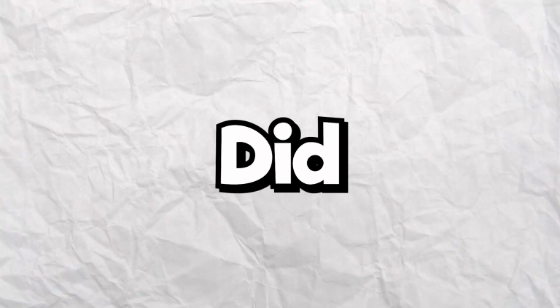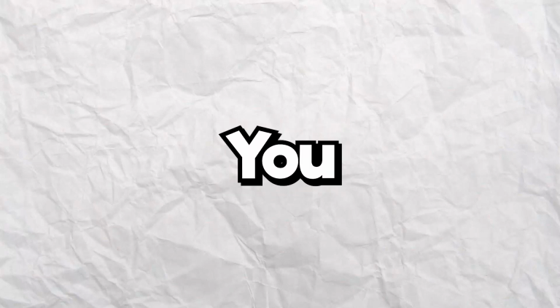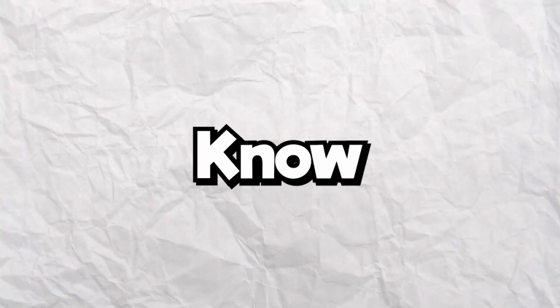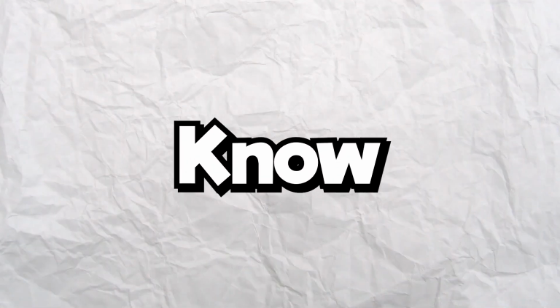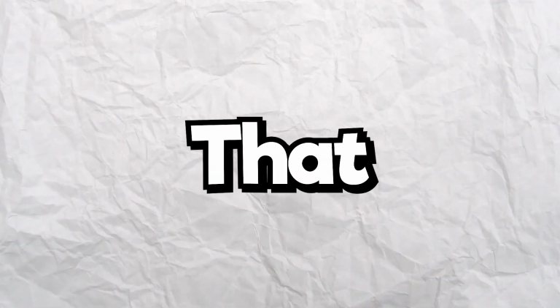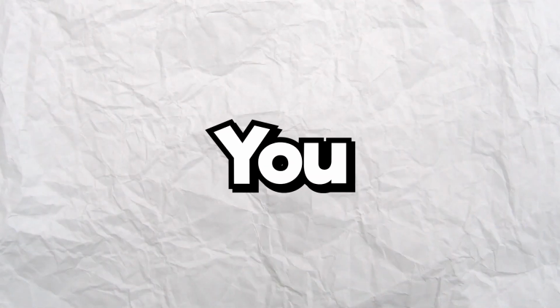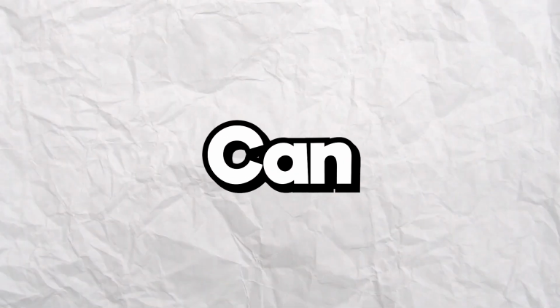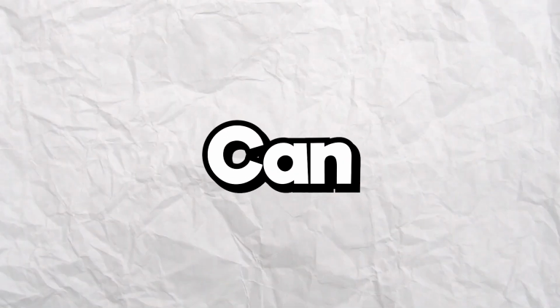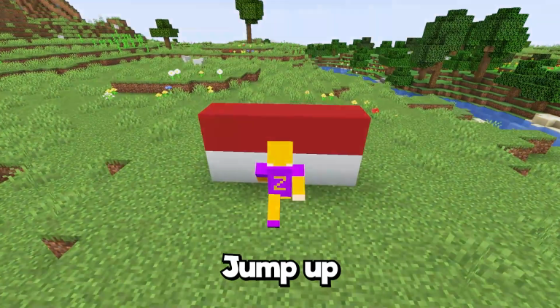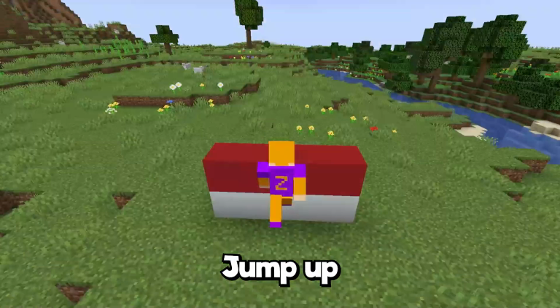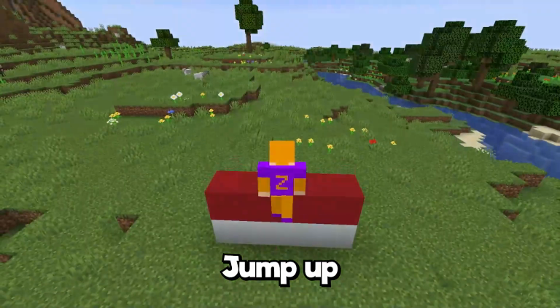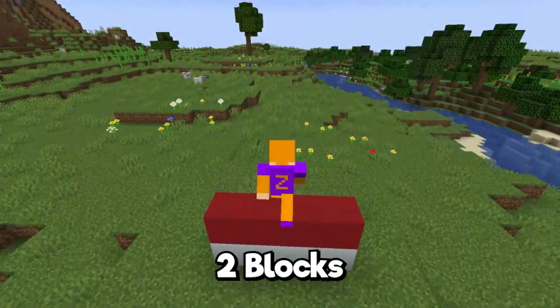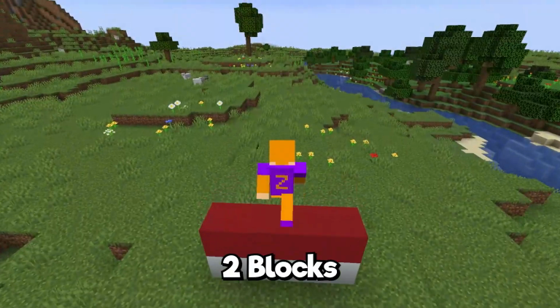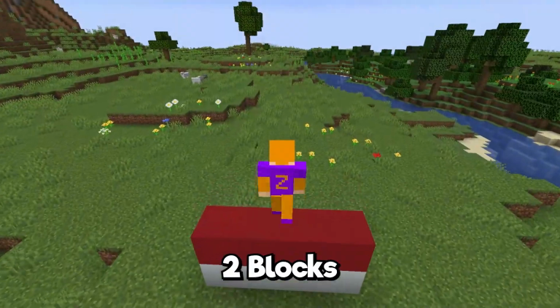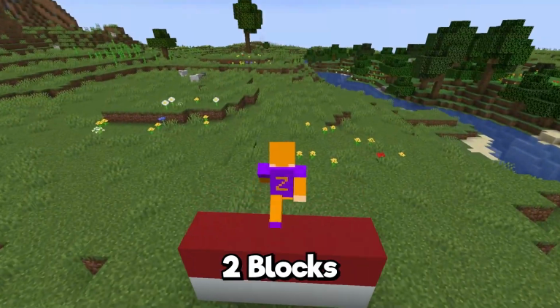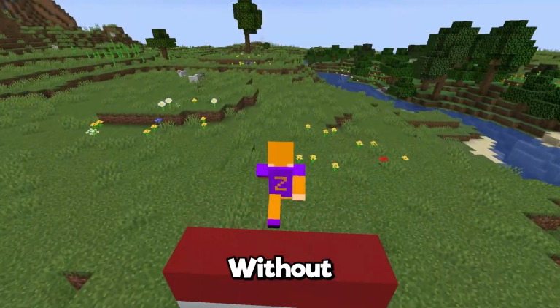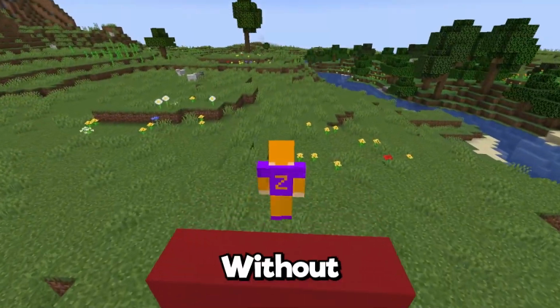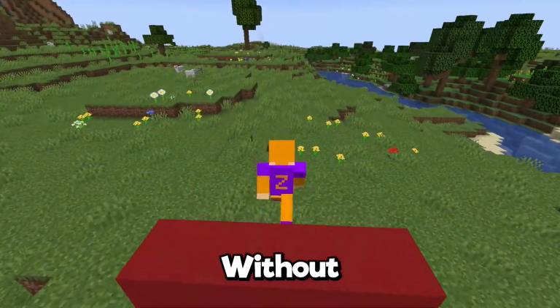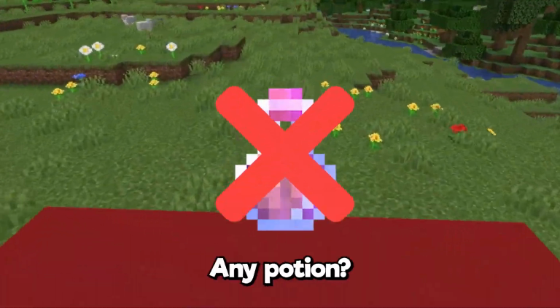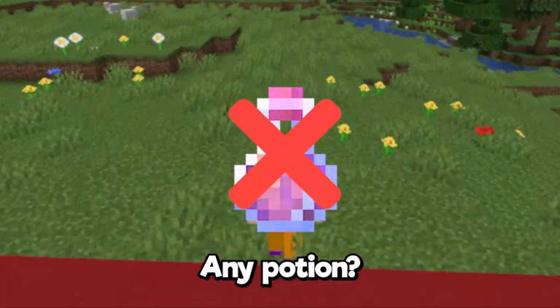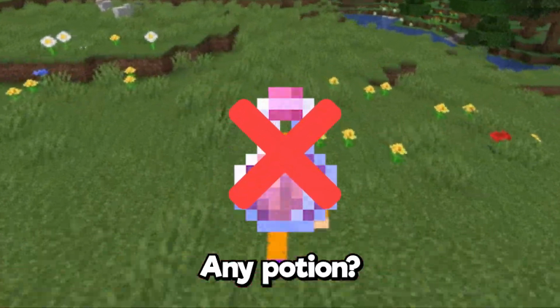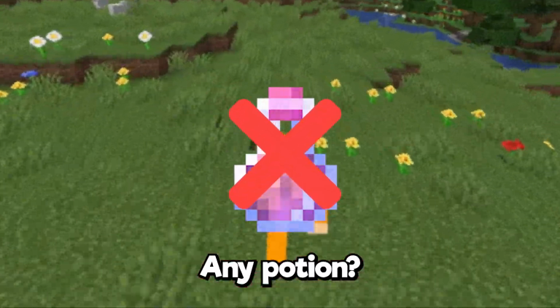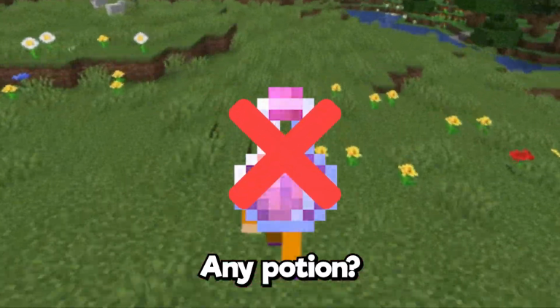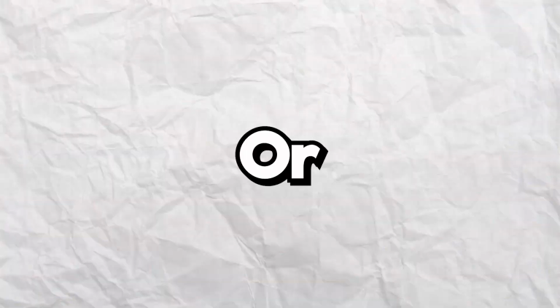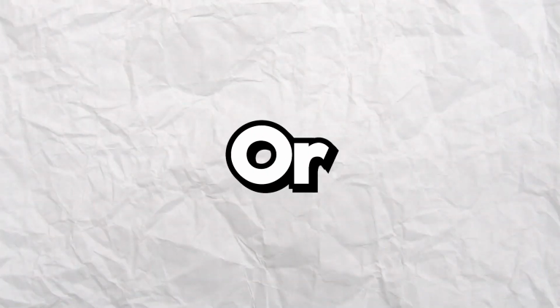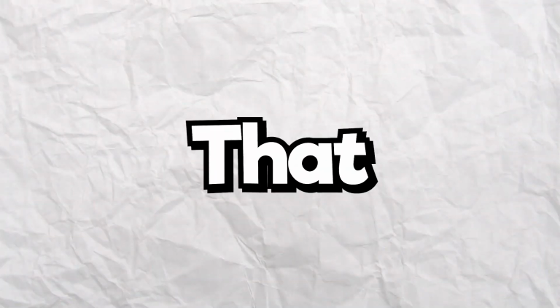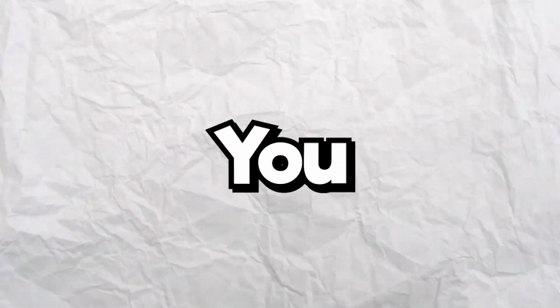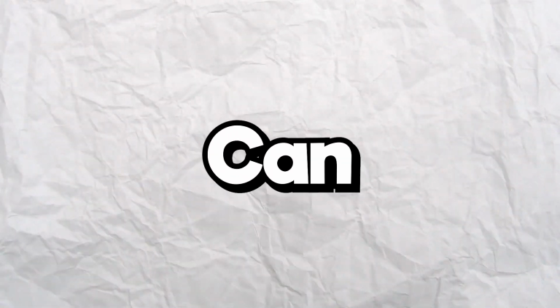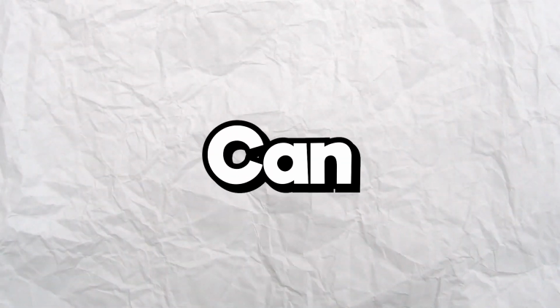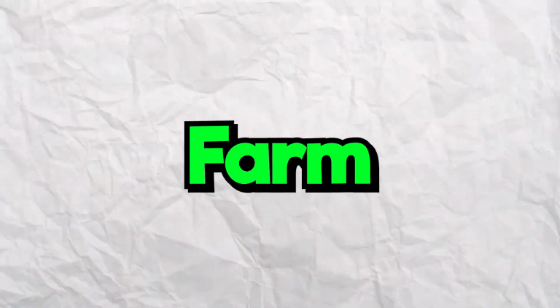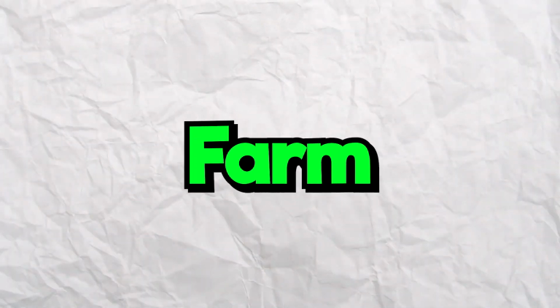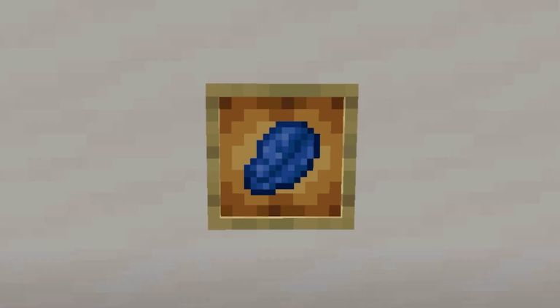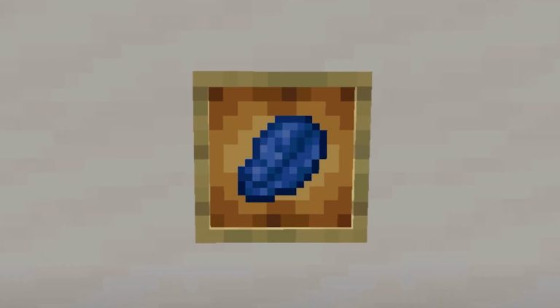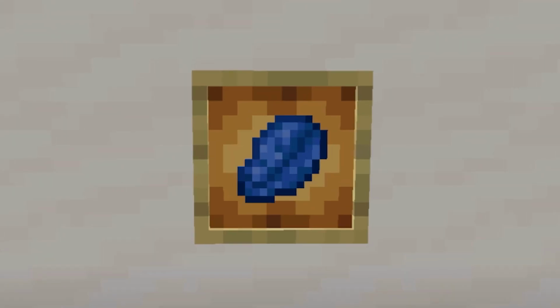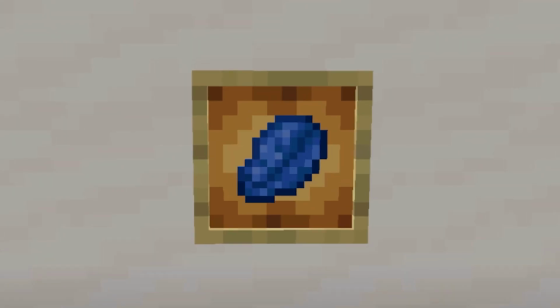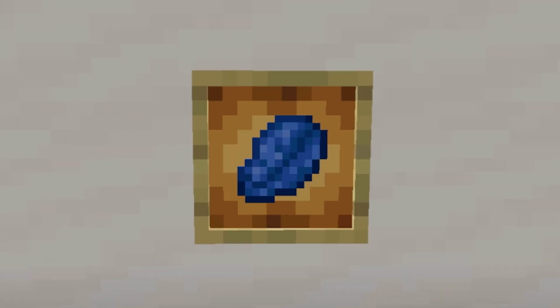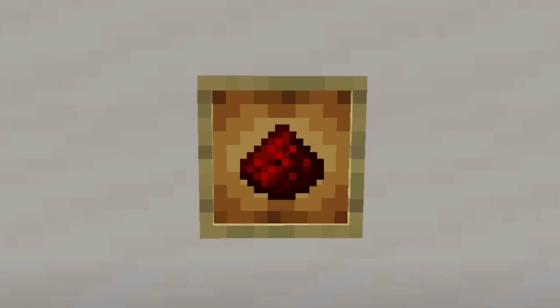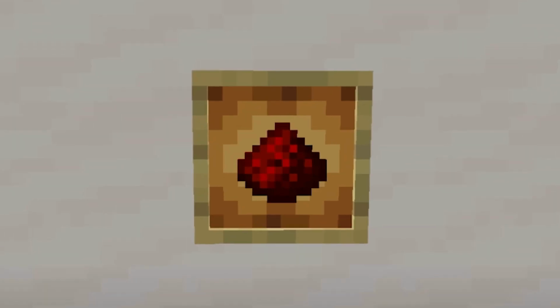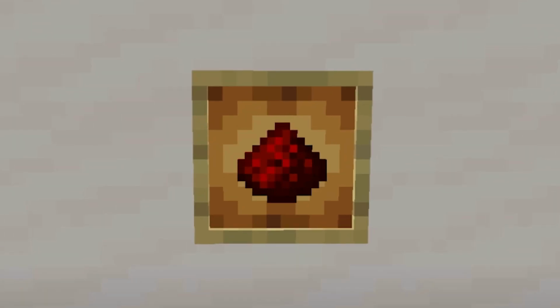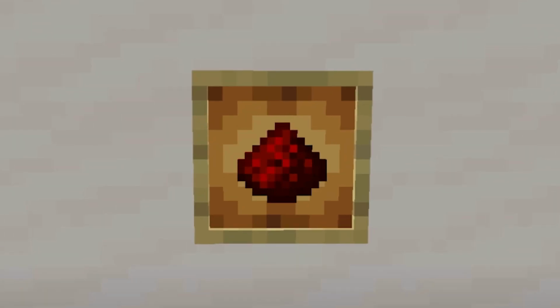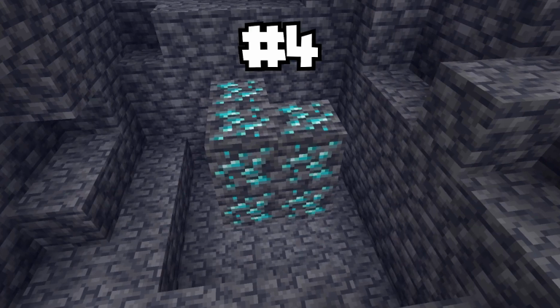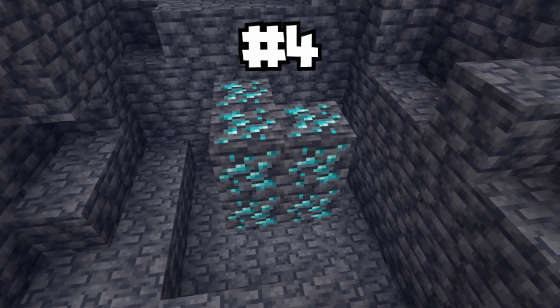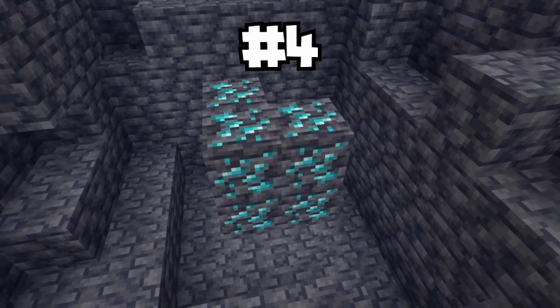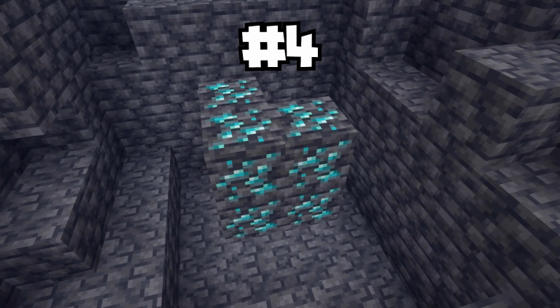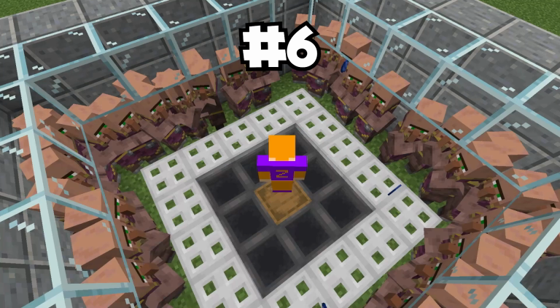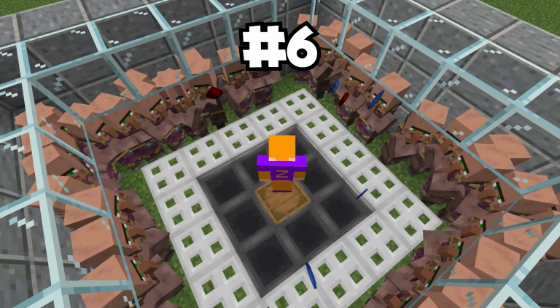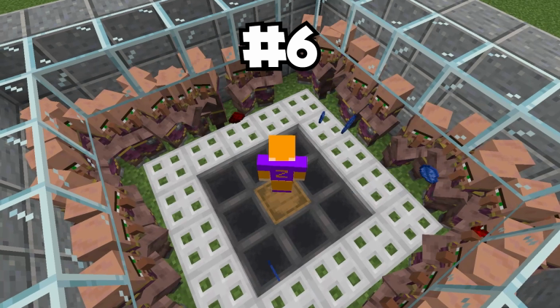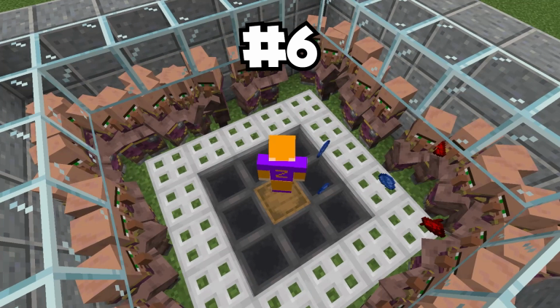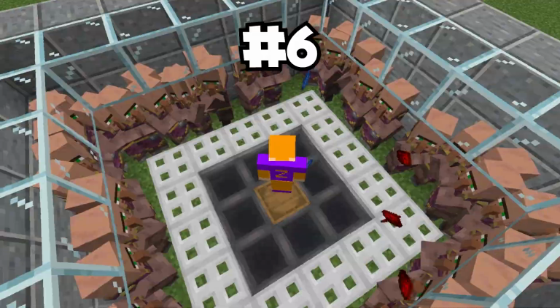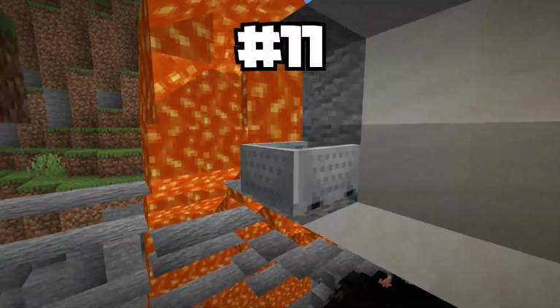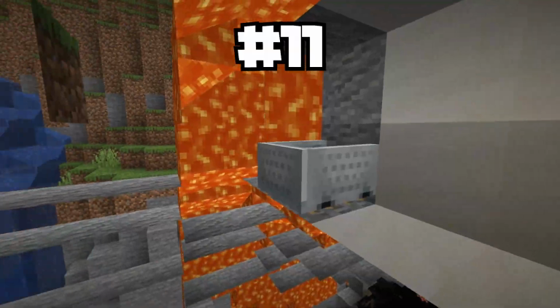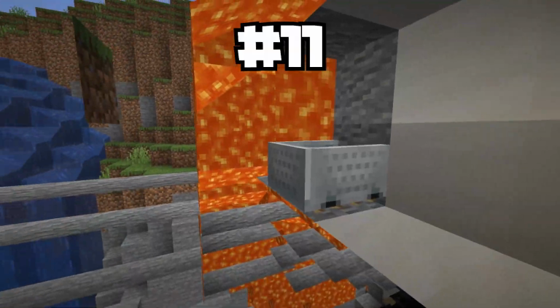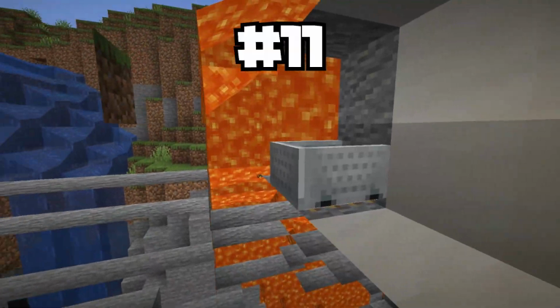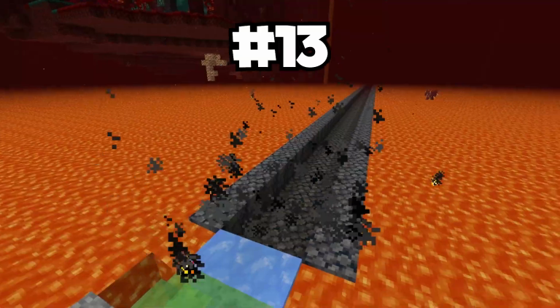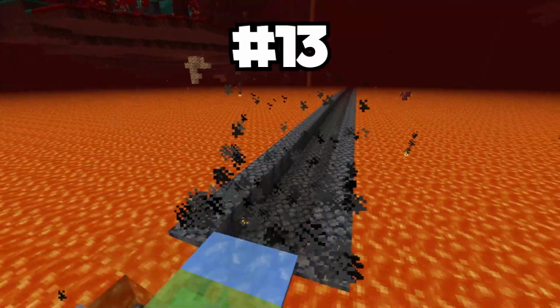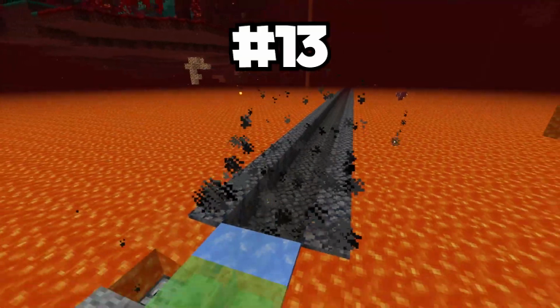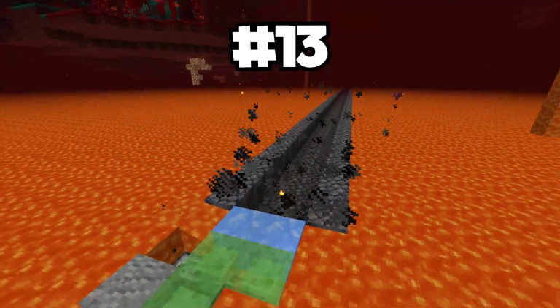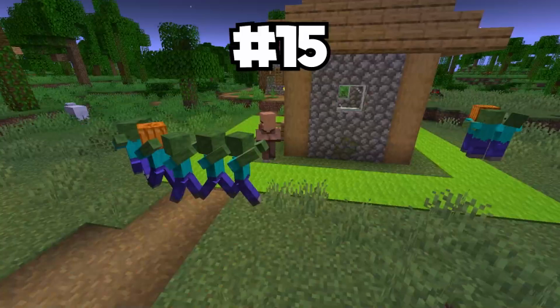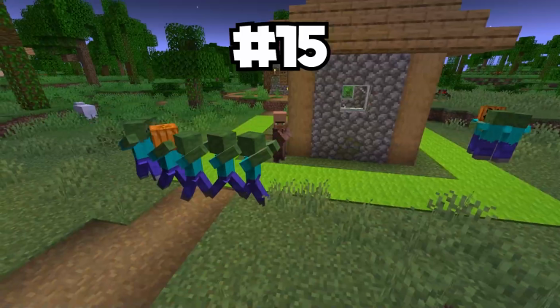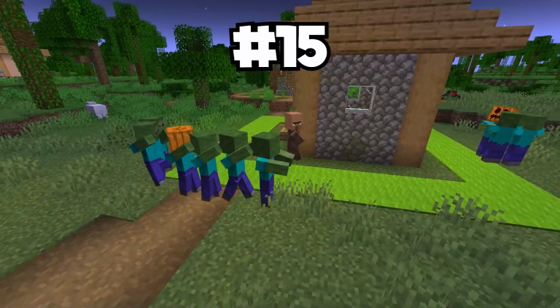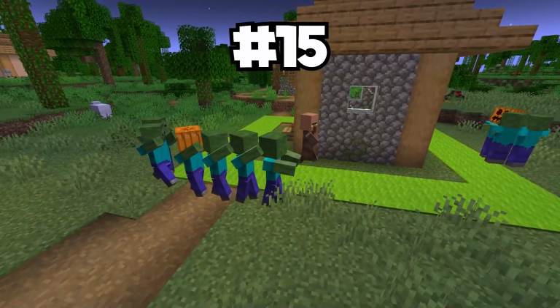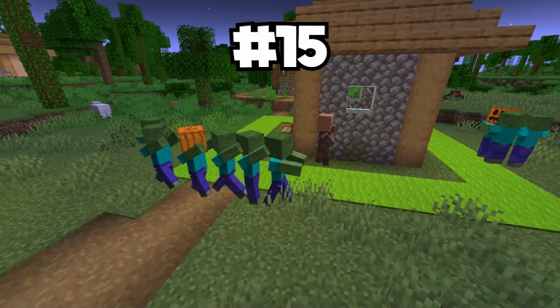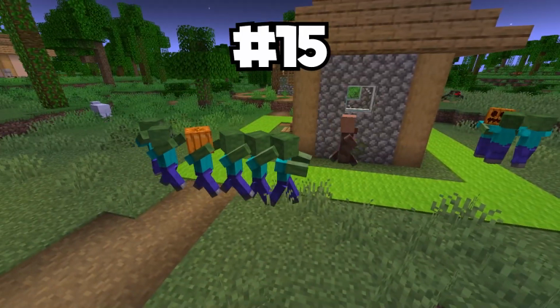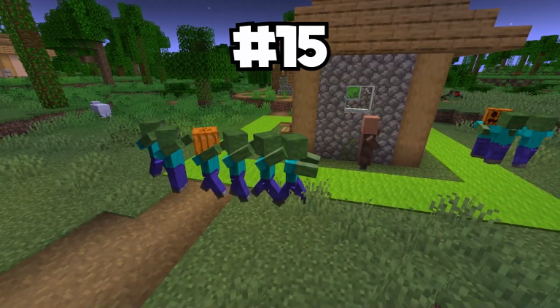Did you know that you can jump up two blocks without any potion? Or that you can farm lapis in redstone? These are some of the 16 Minecraft tricks that you need to know.